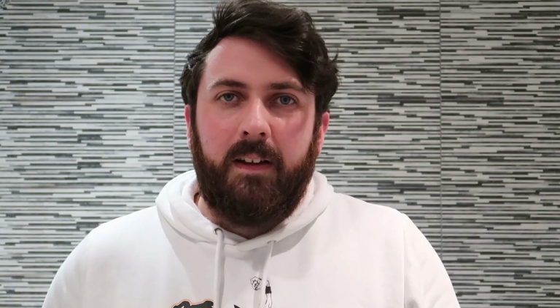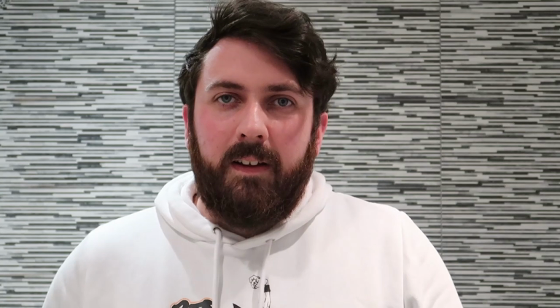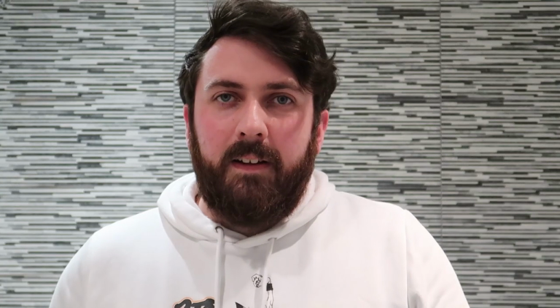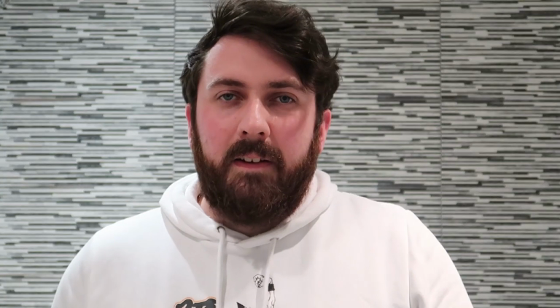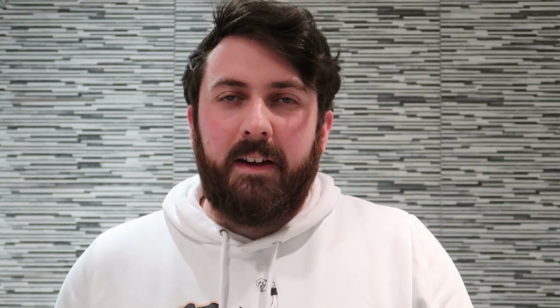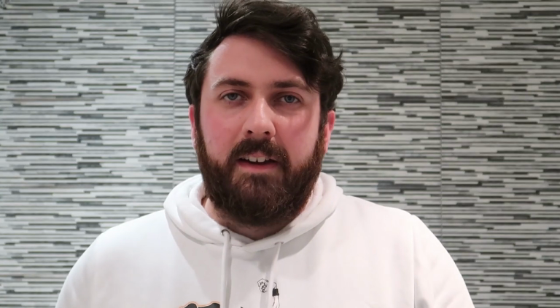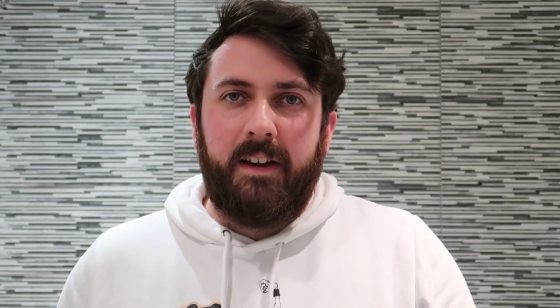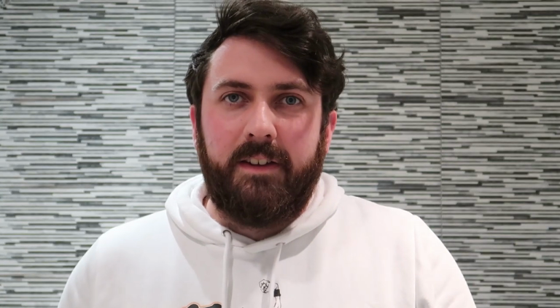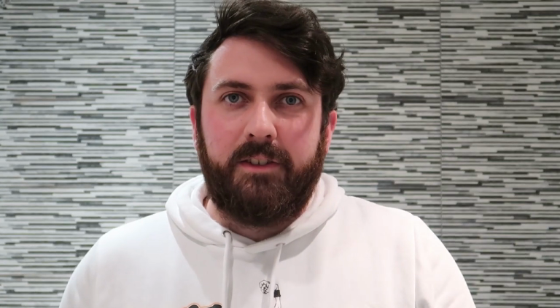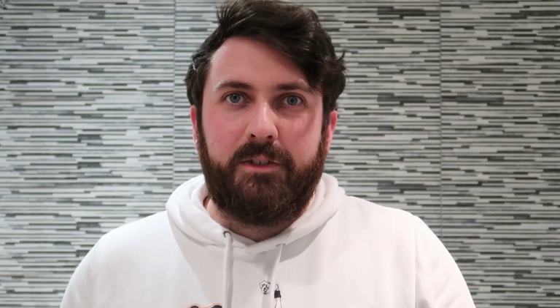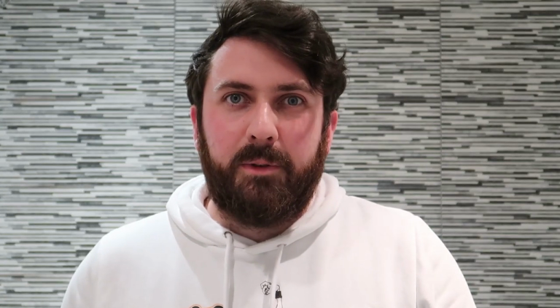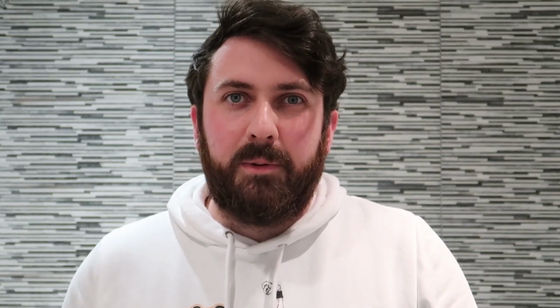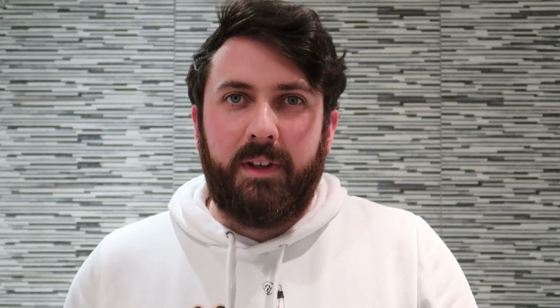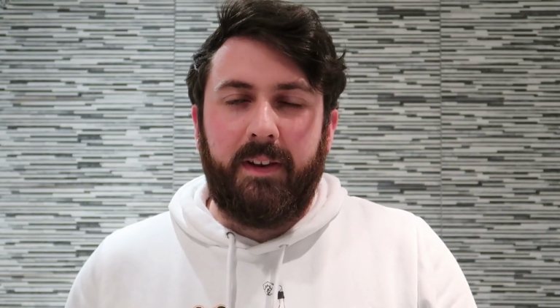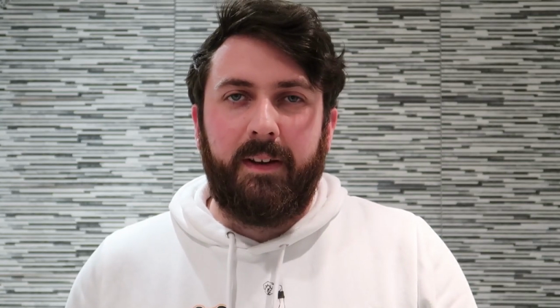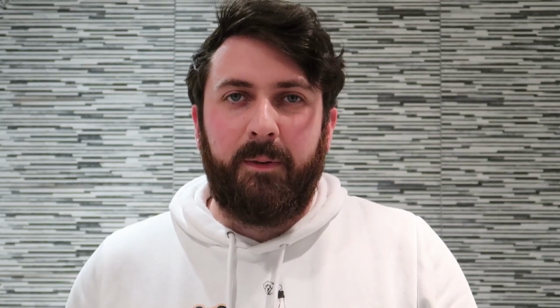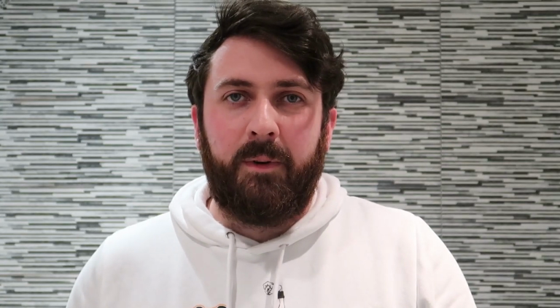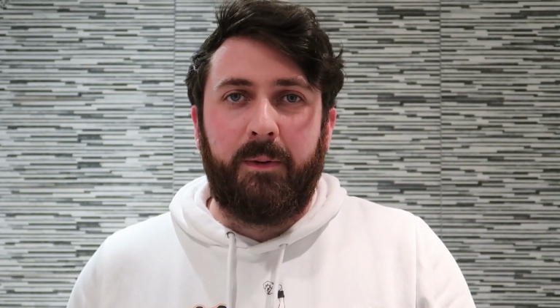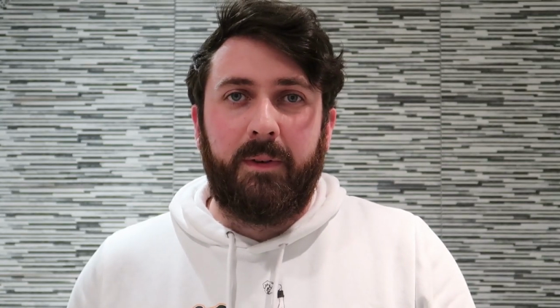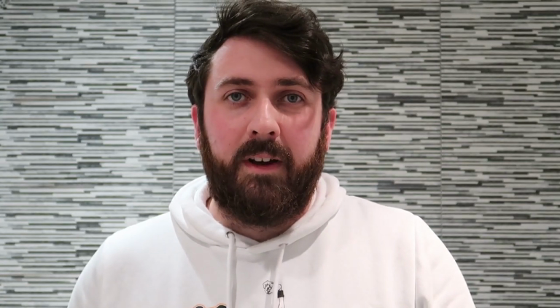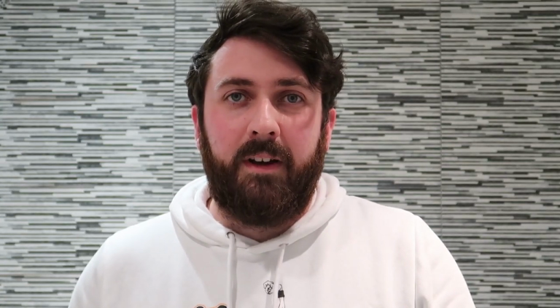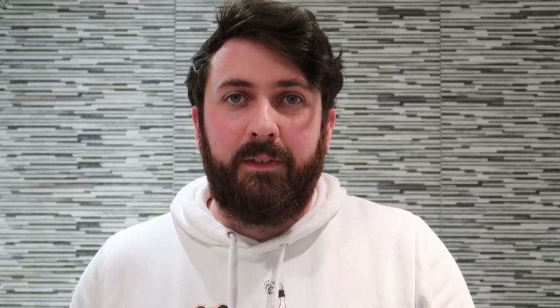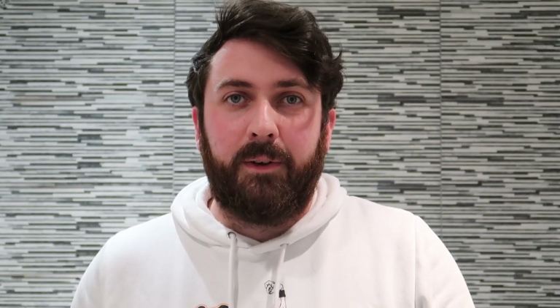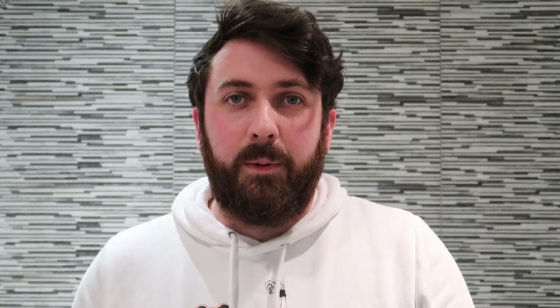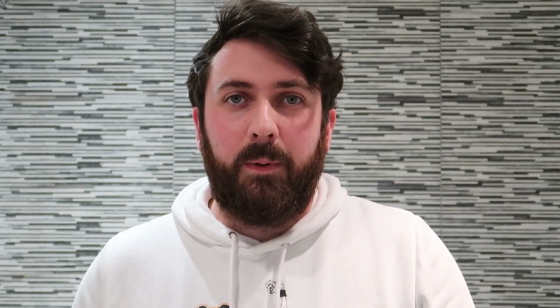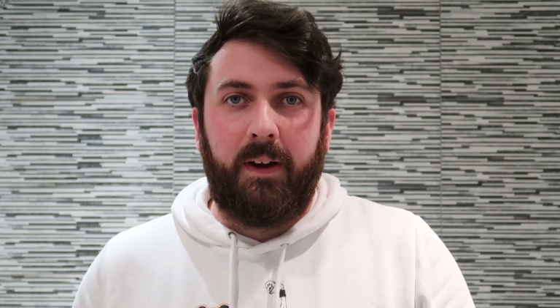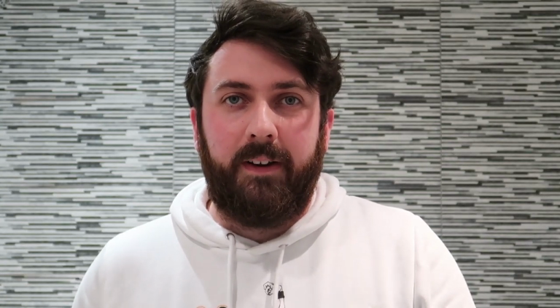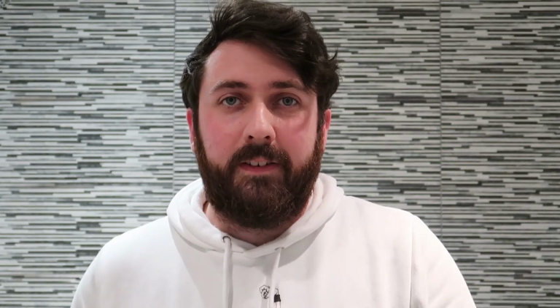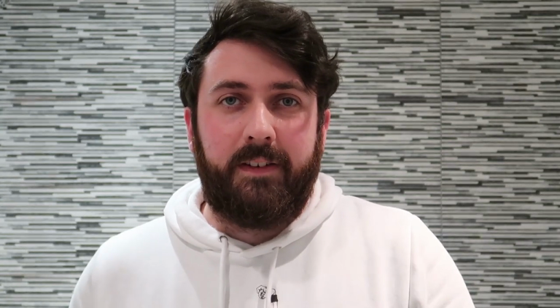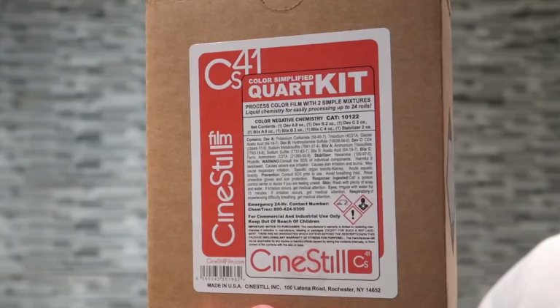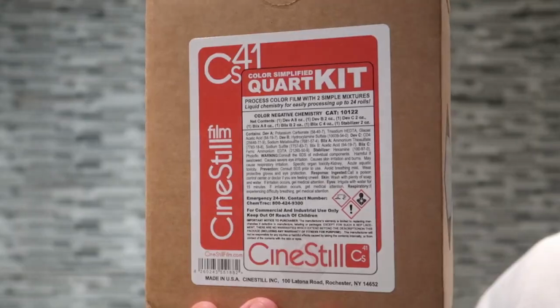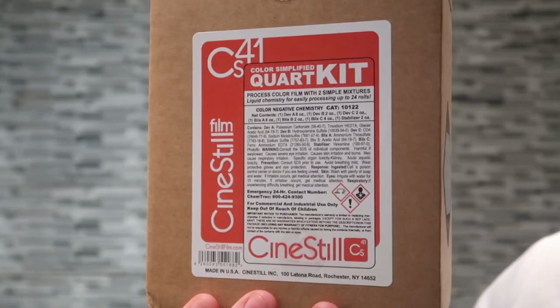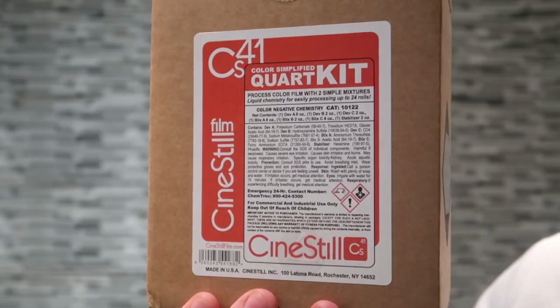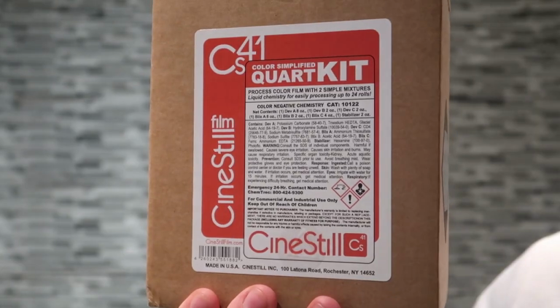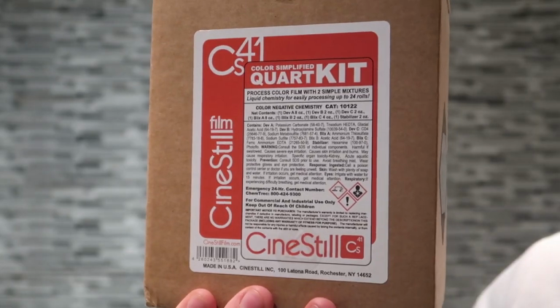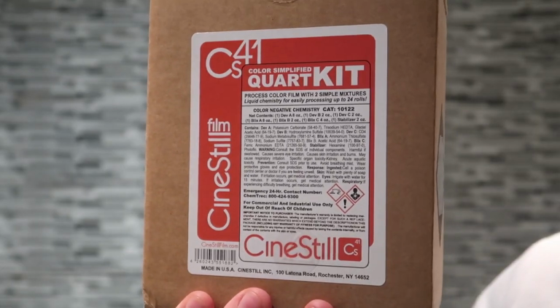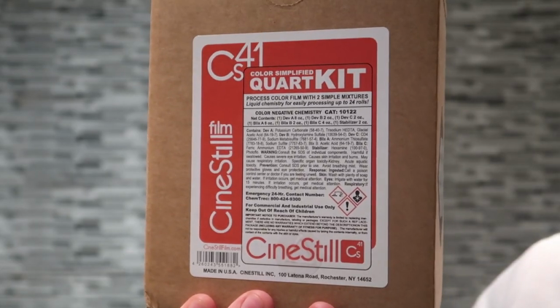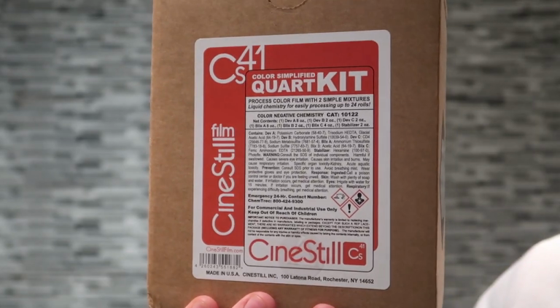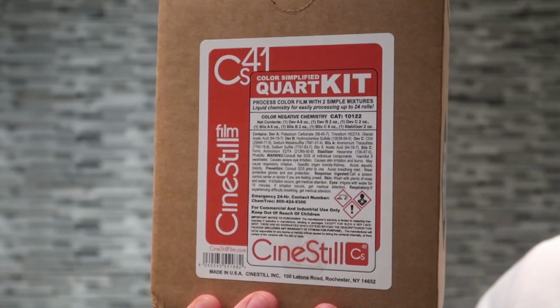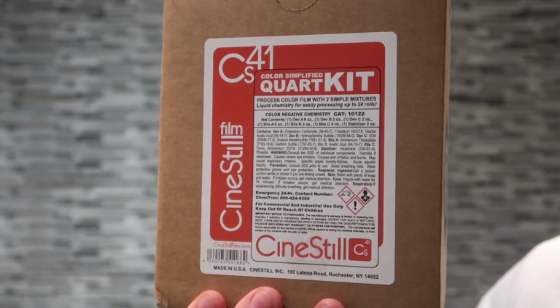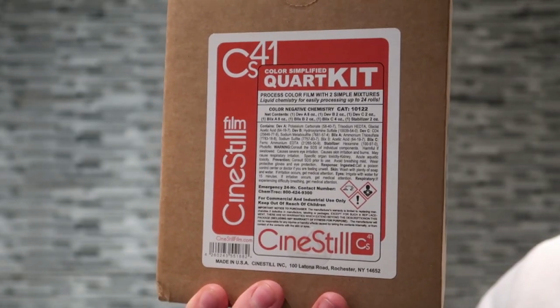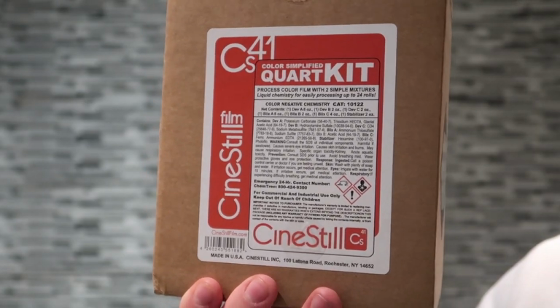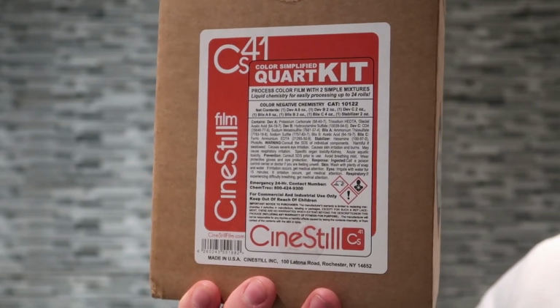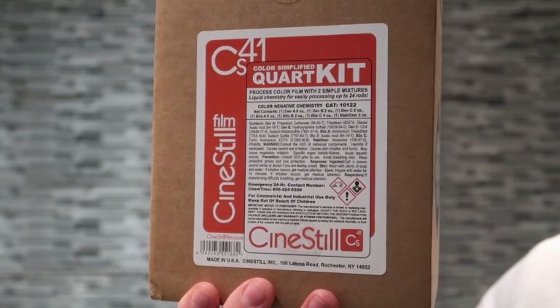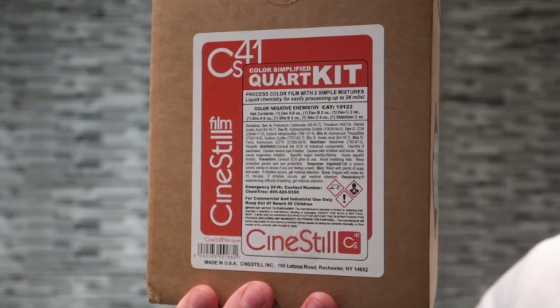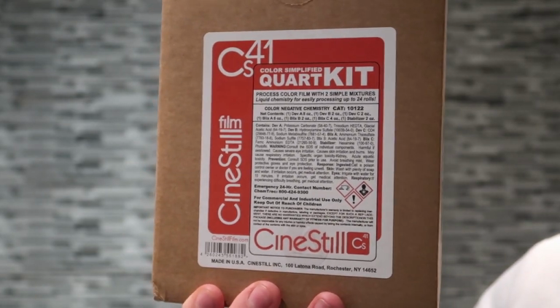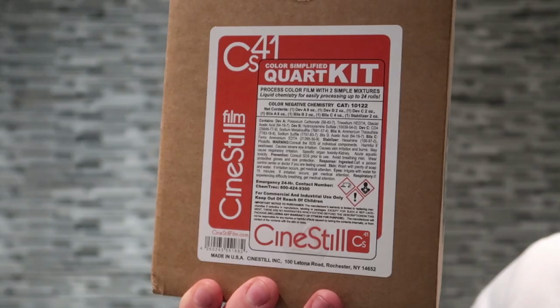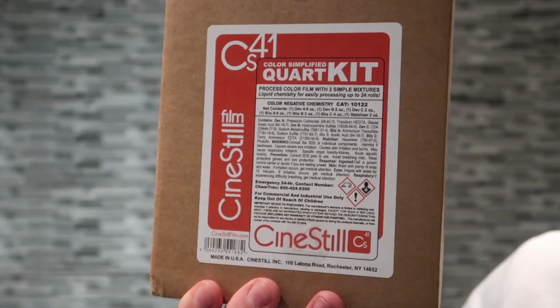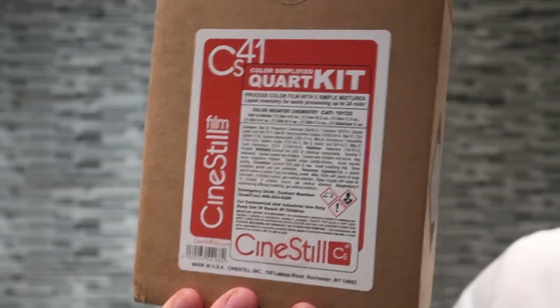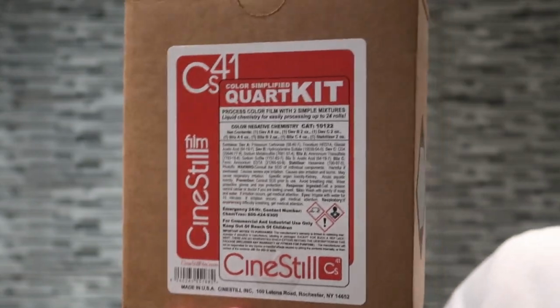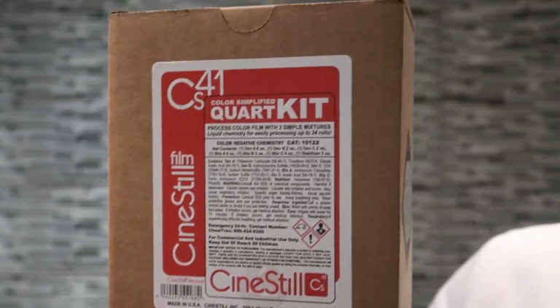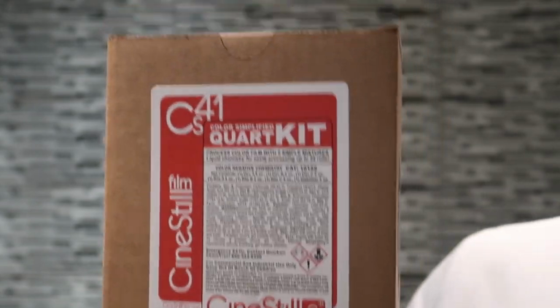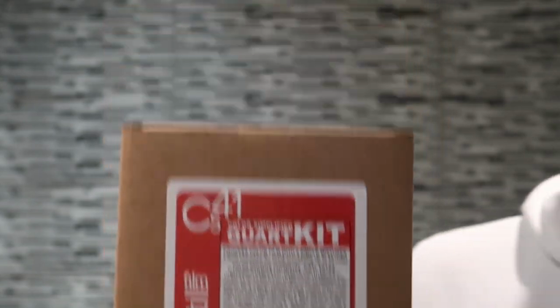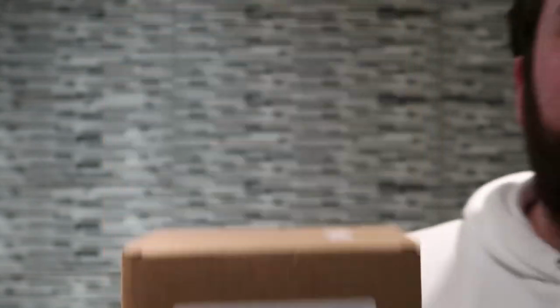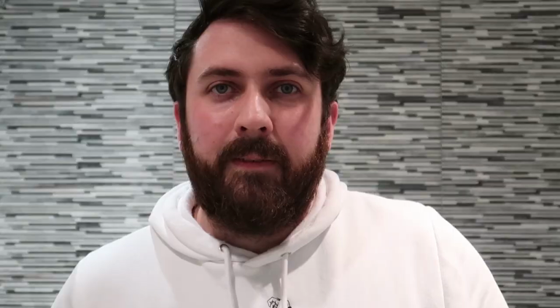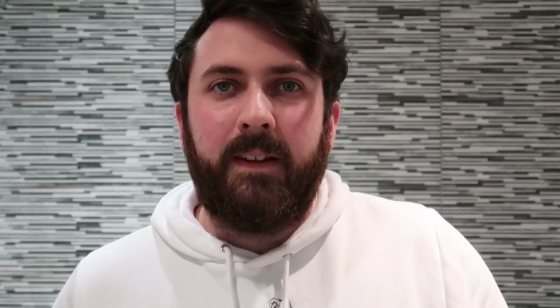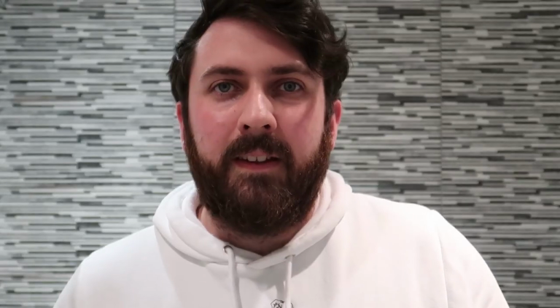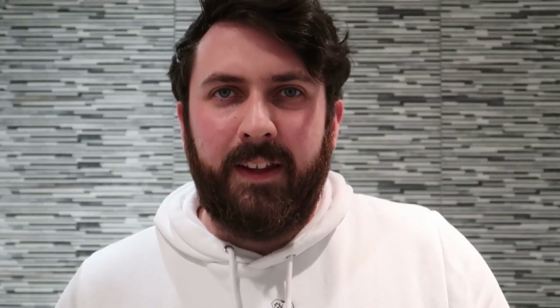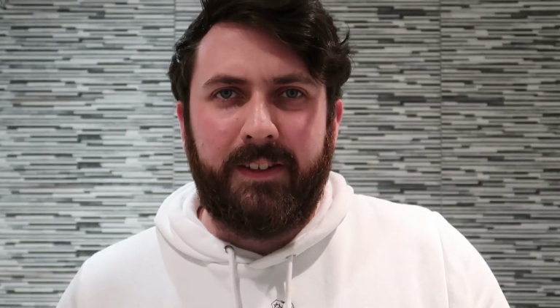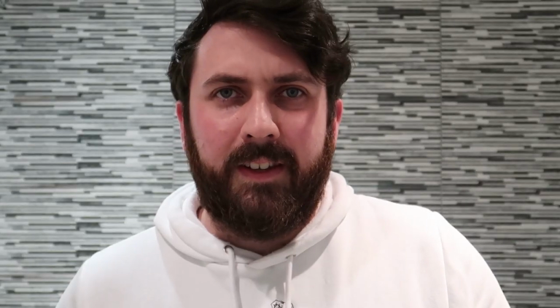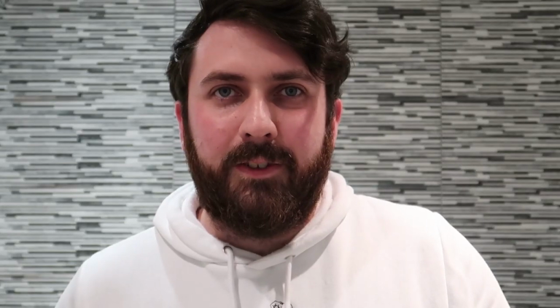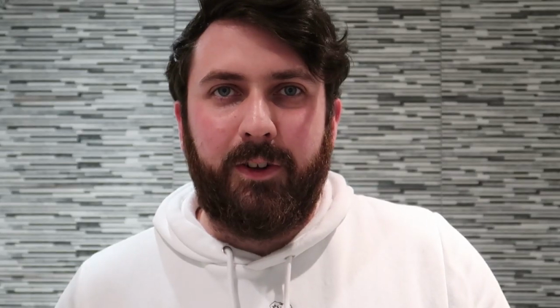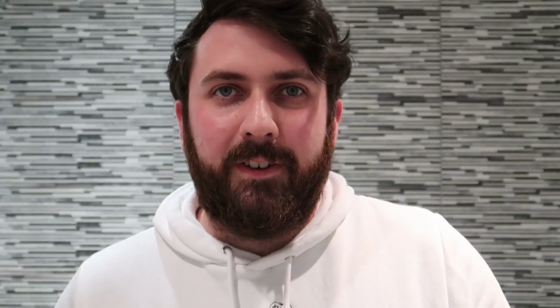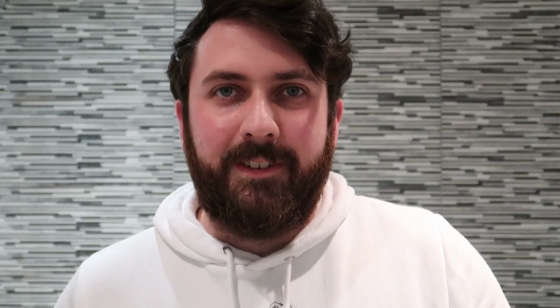Hi guys, so today we're going to have a go at CineStill's C41 kit. Let's get started.